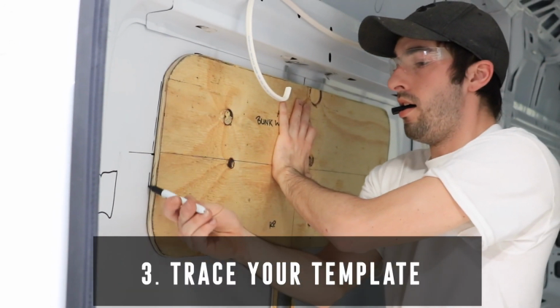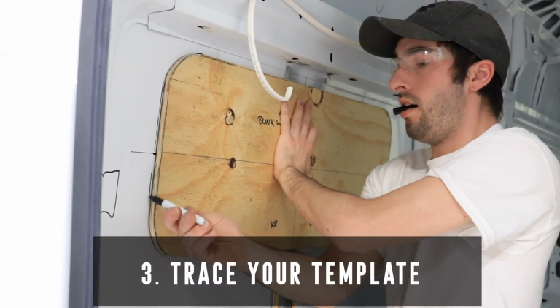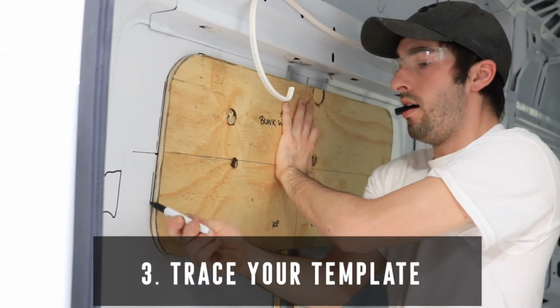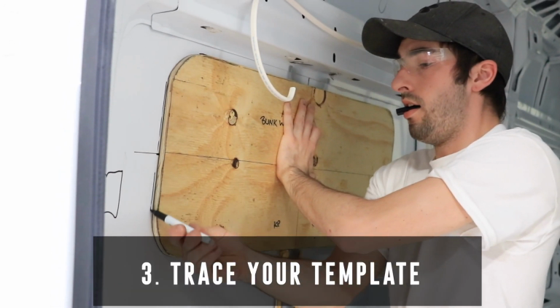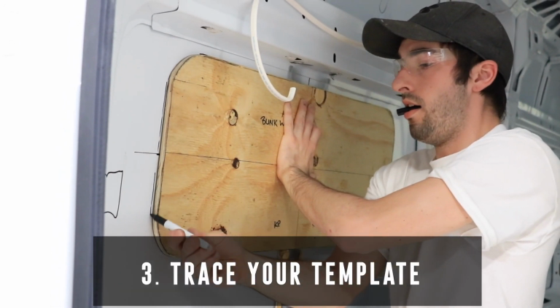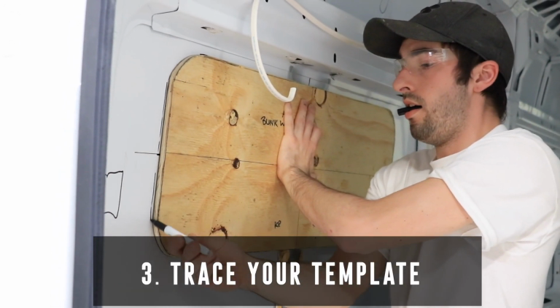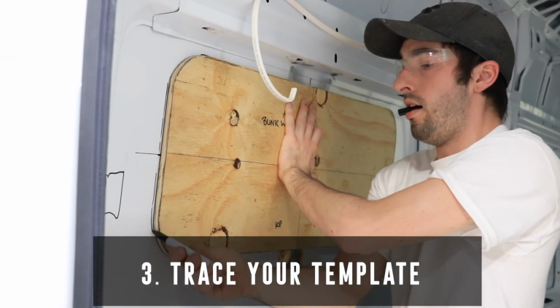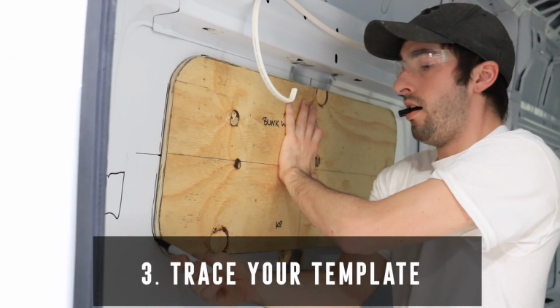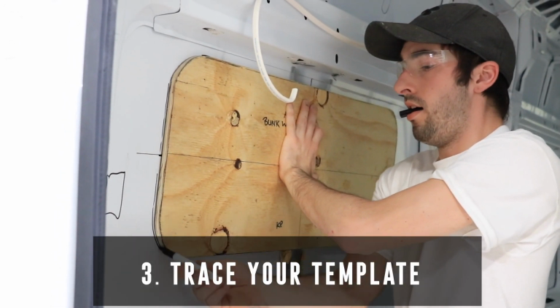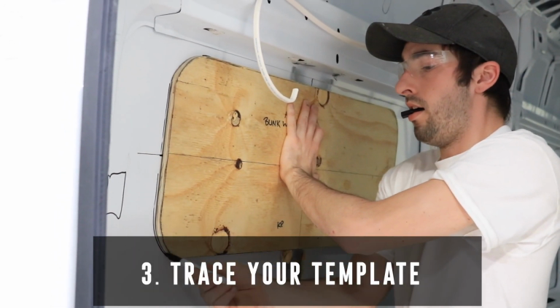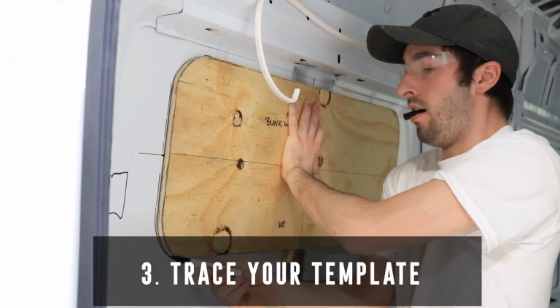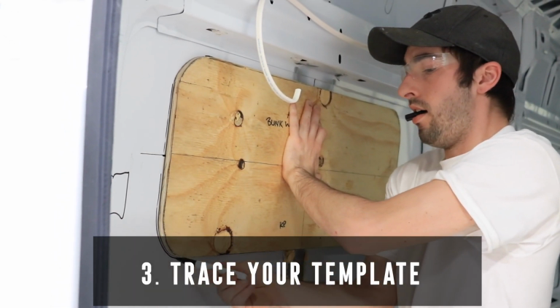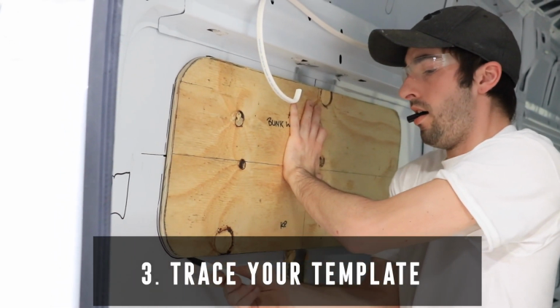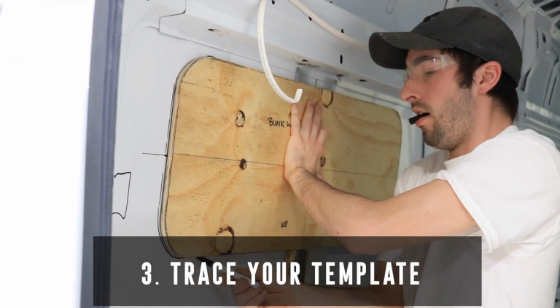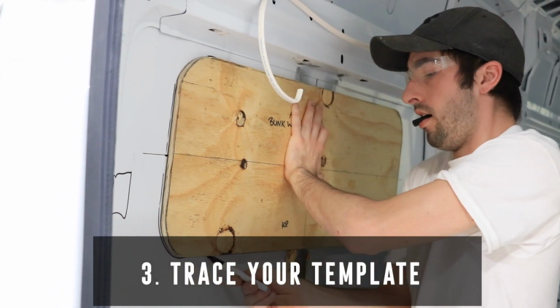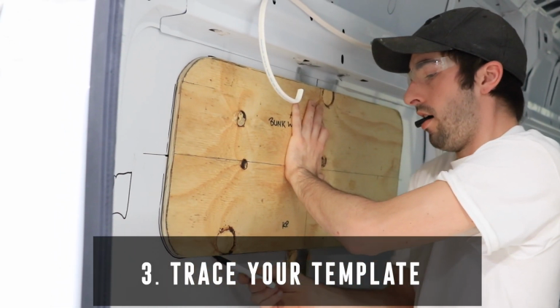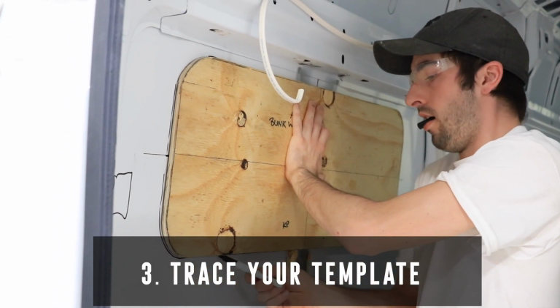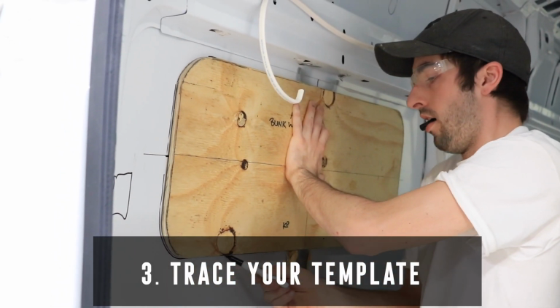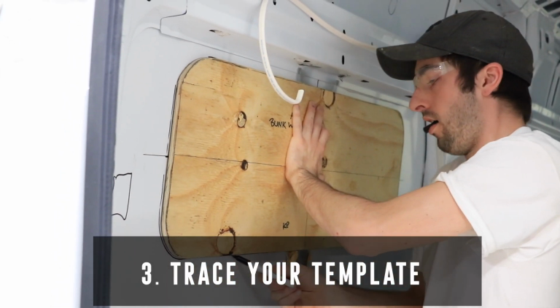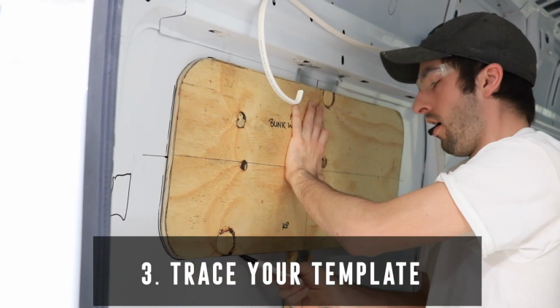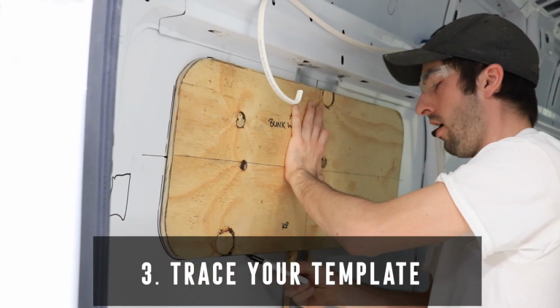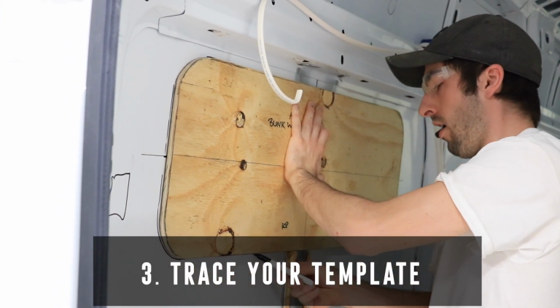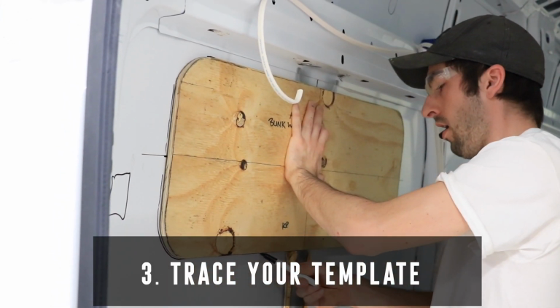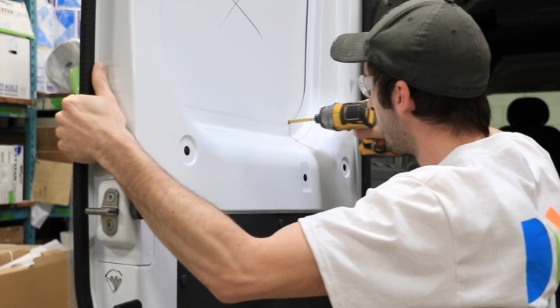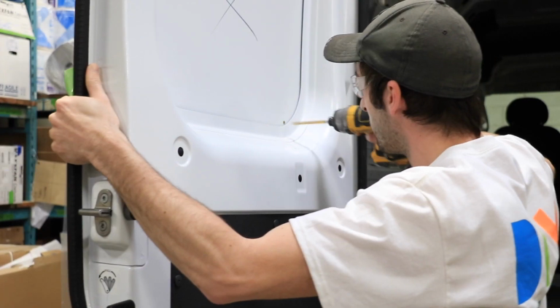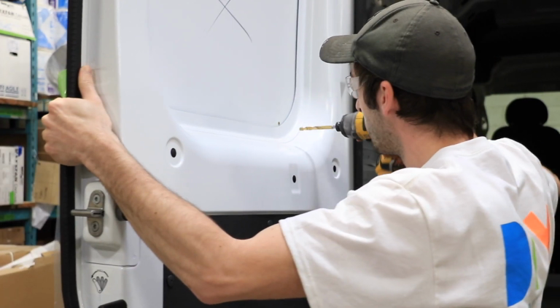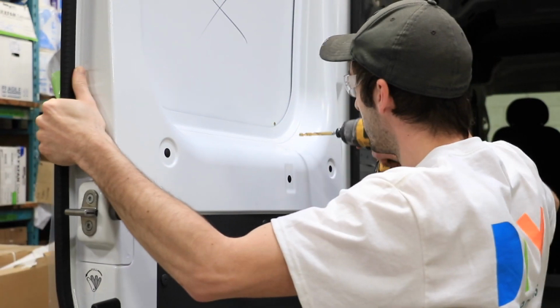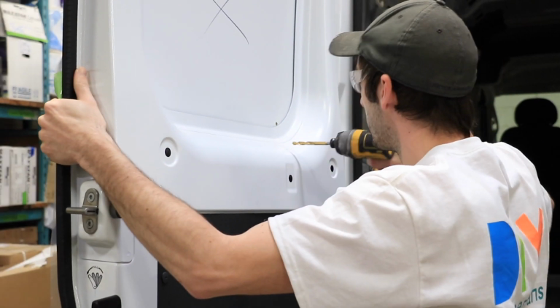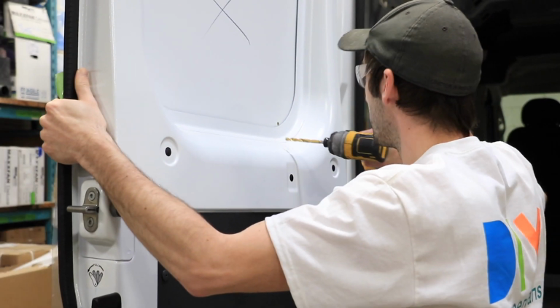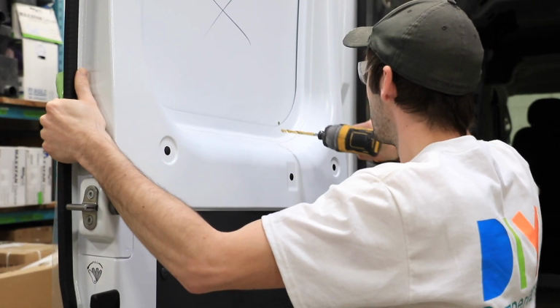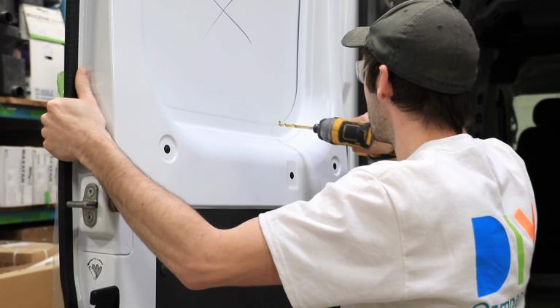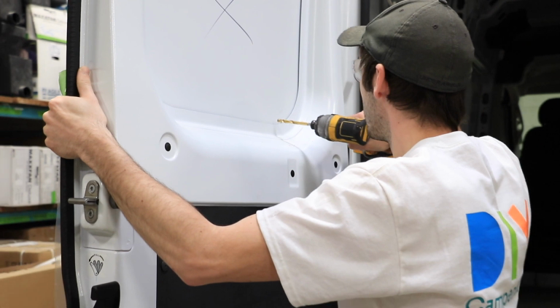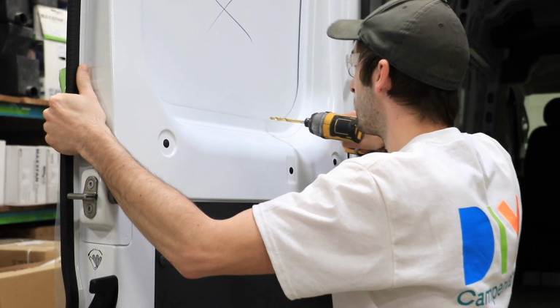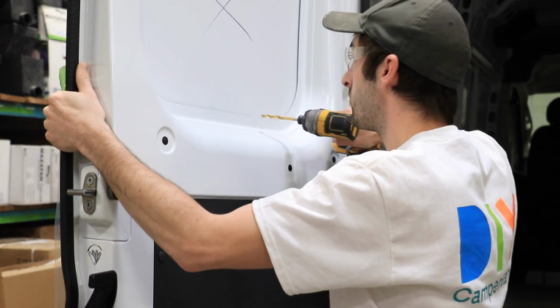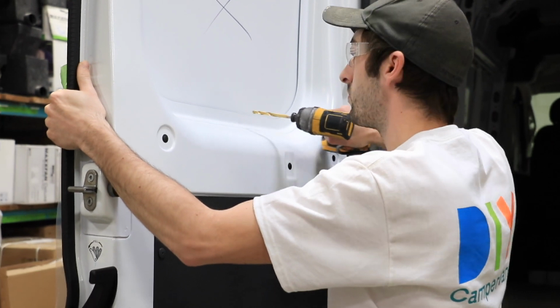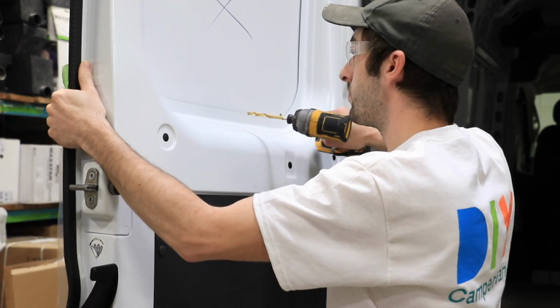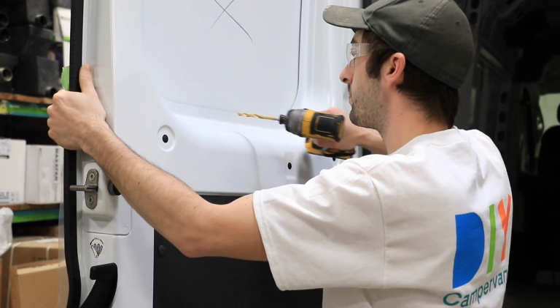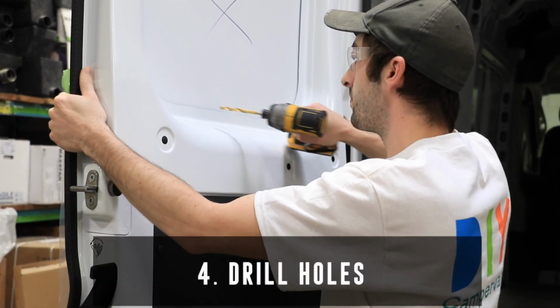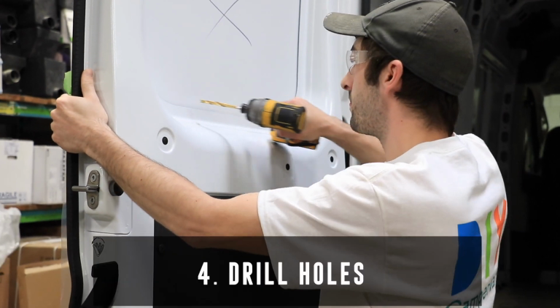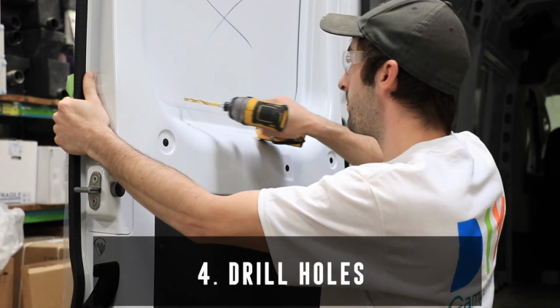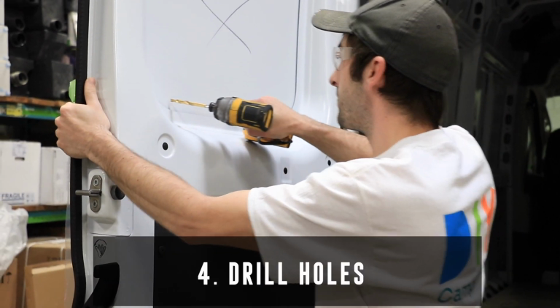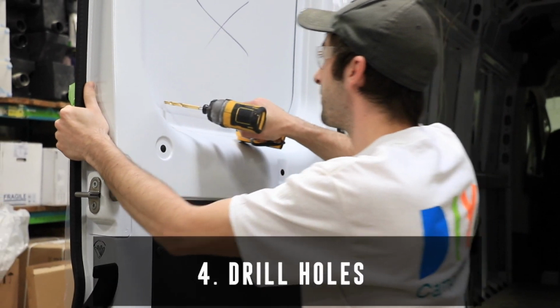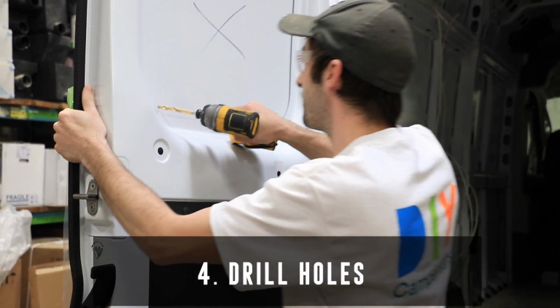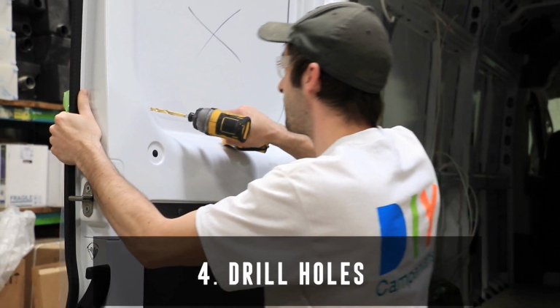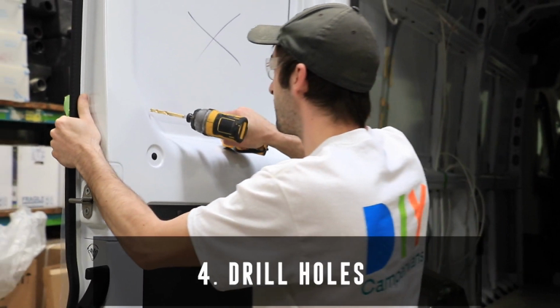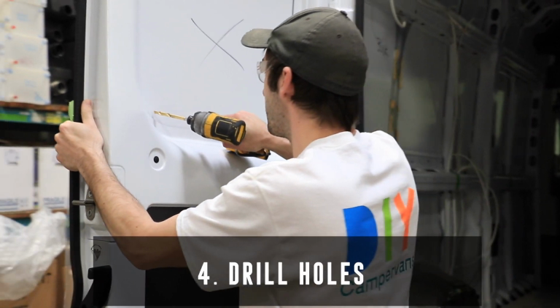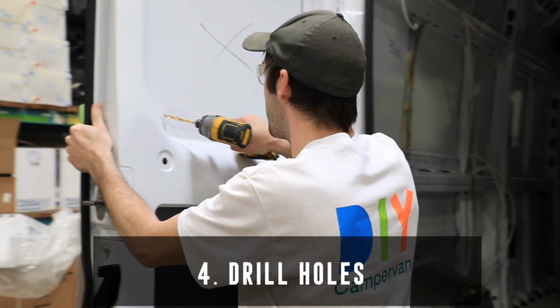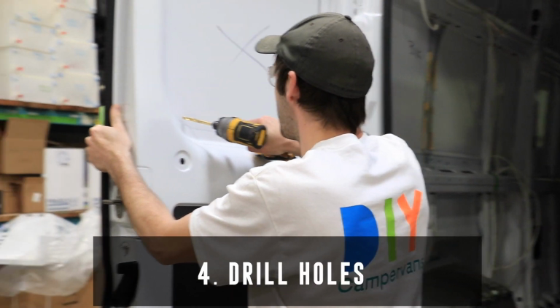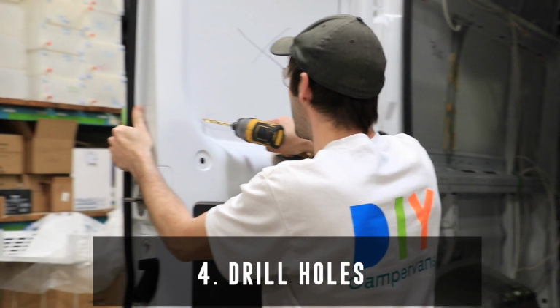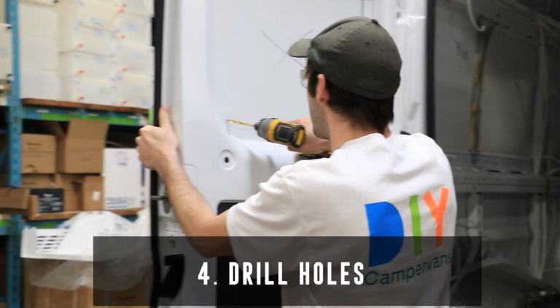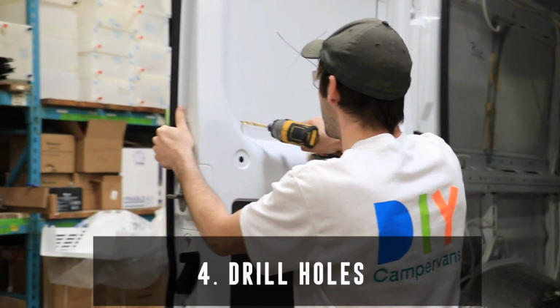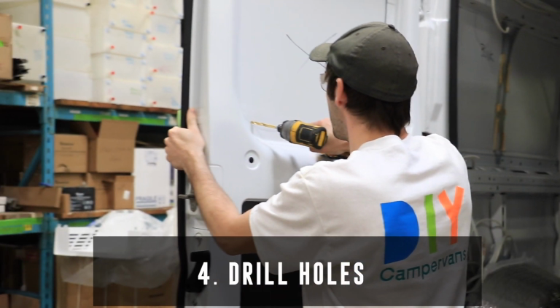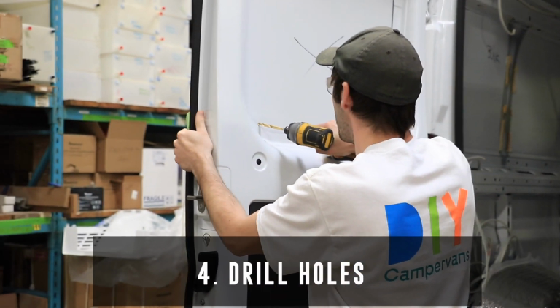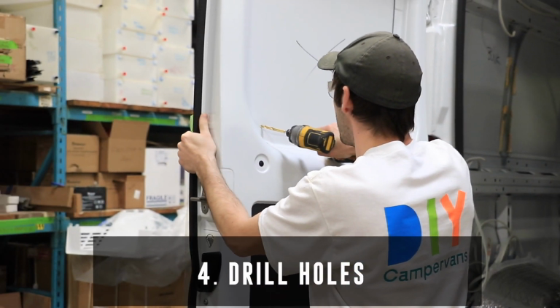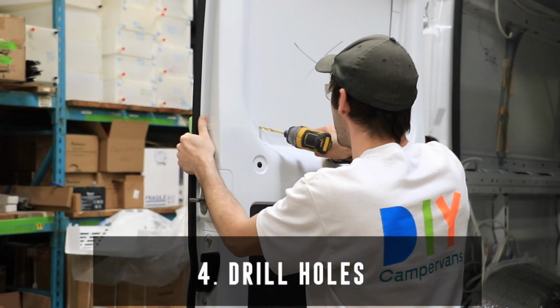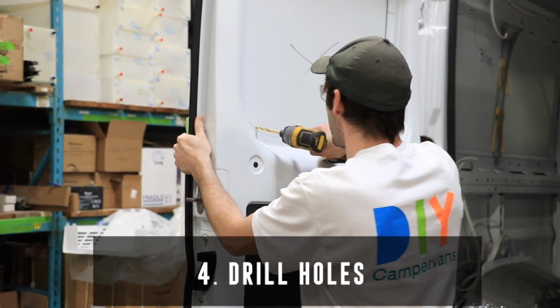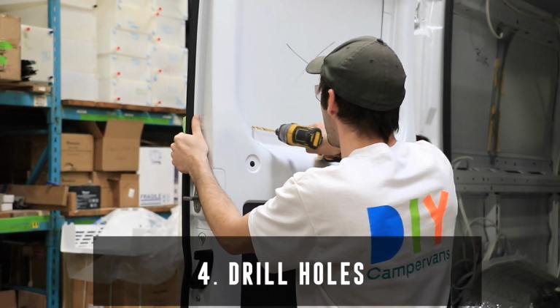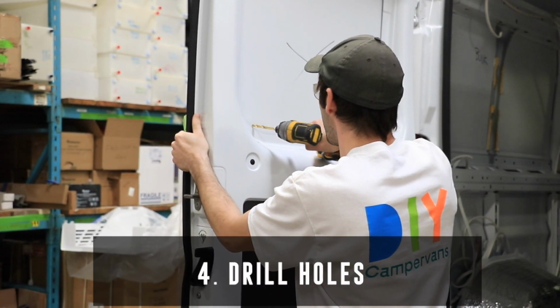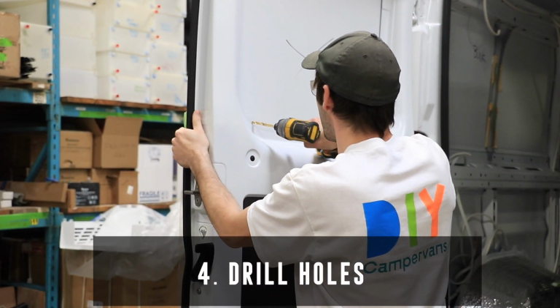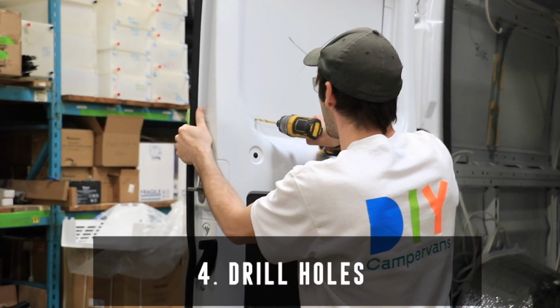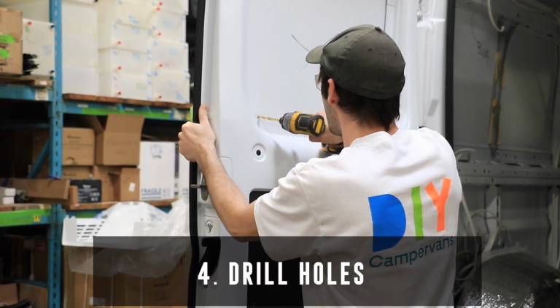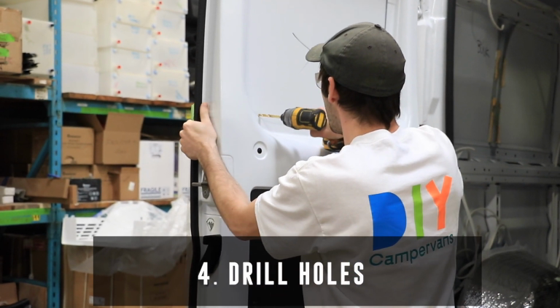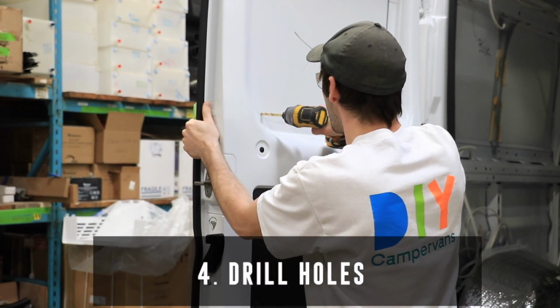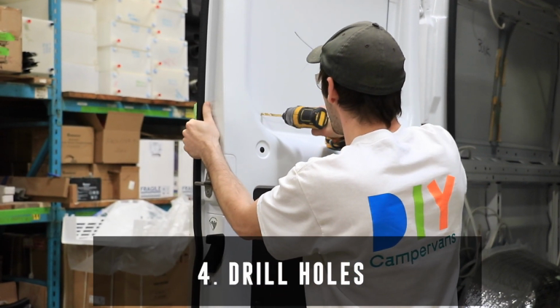Once you've completed your tracing, drill a hole into each corner. This will allow for easy cutting access.